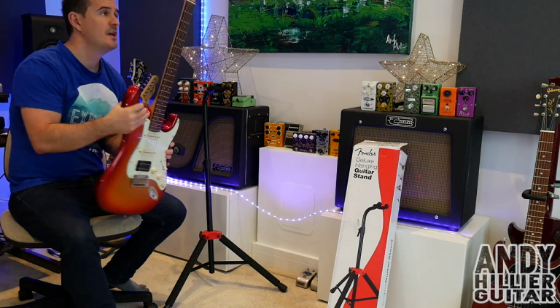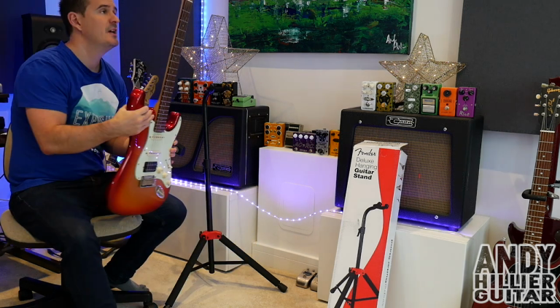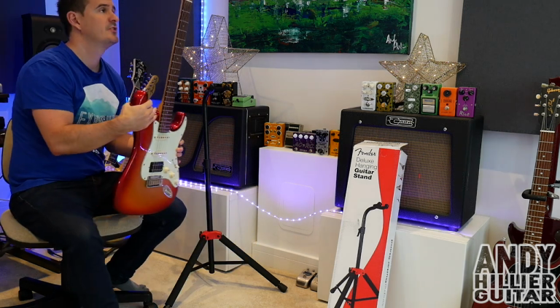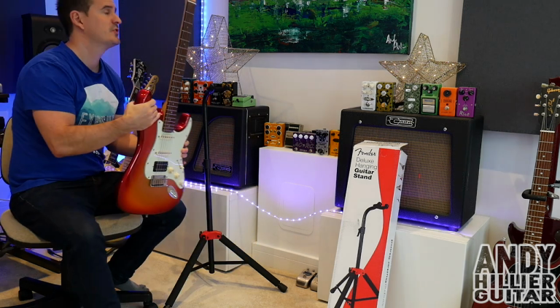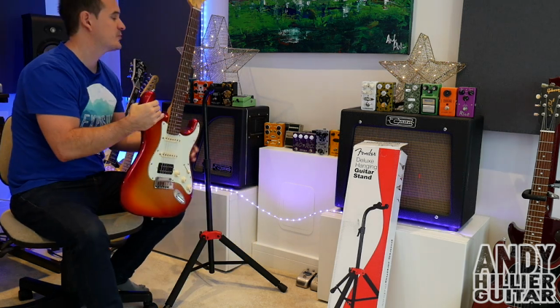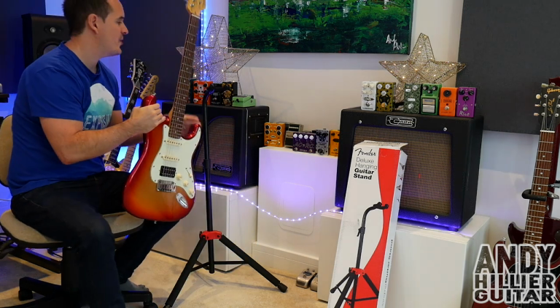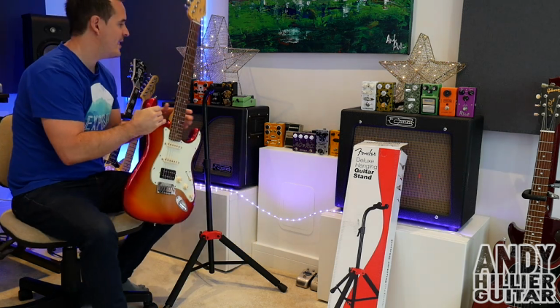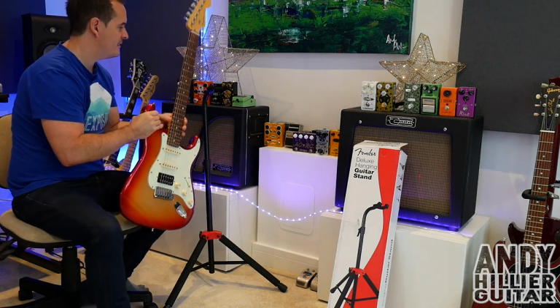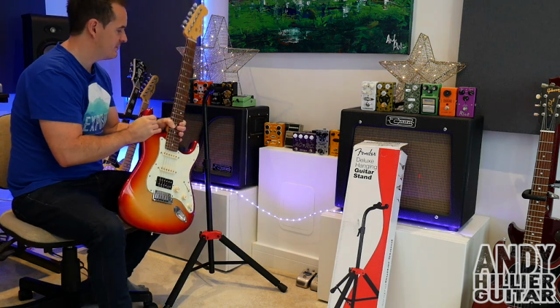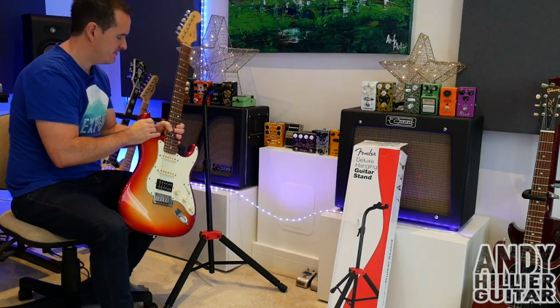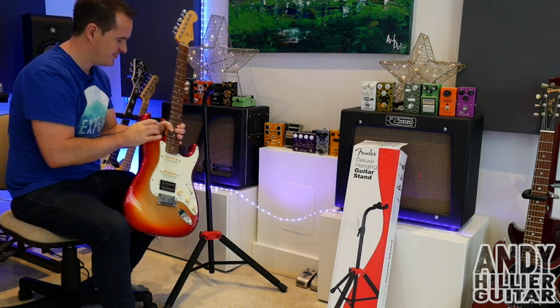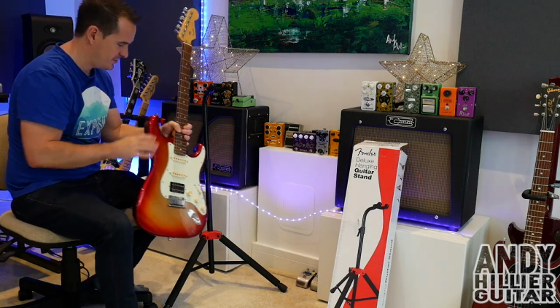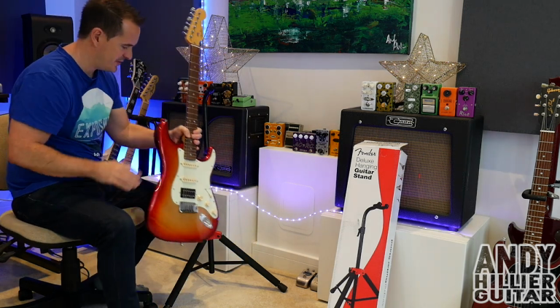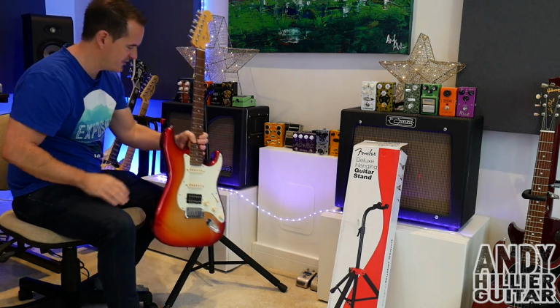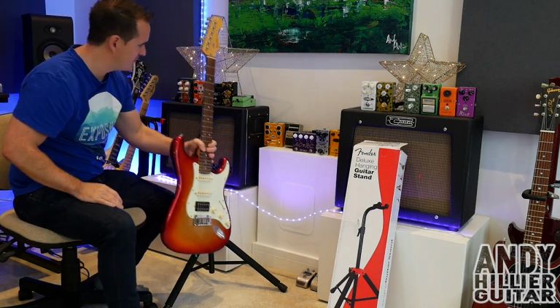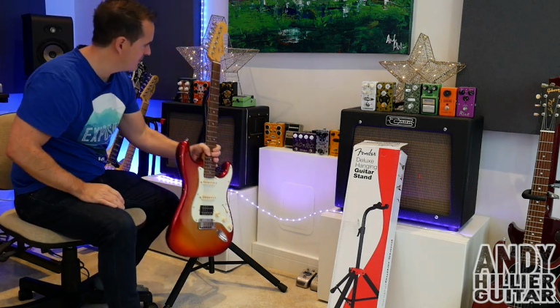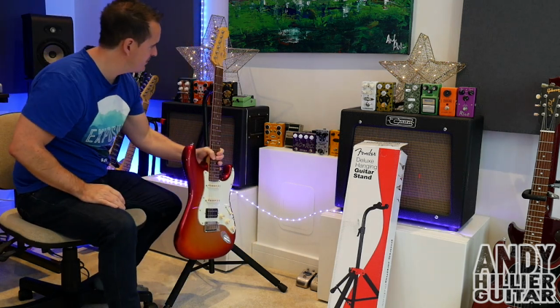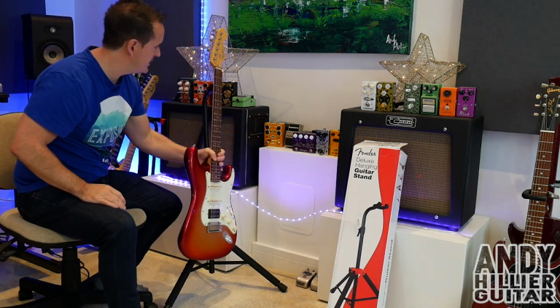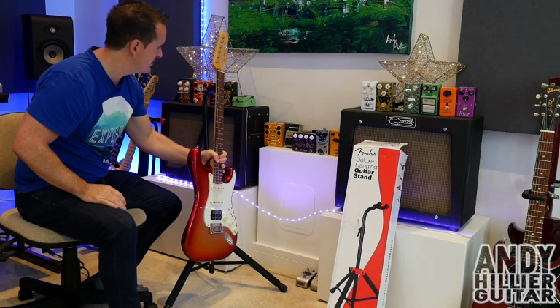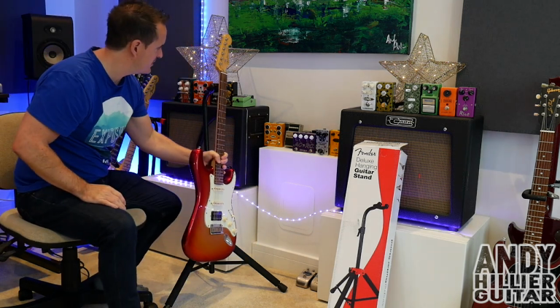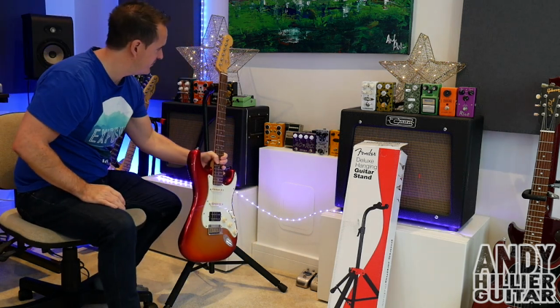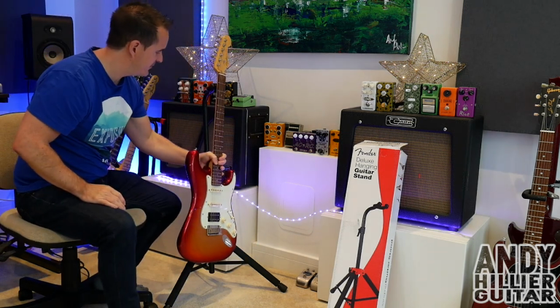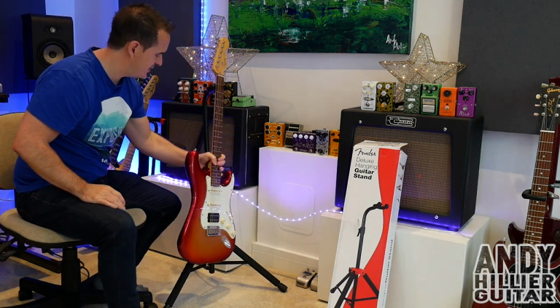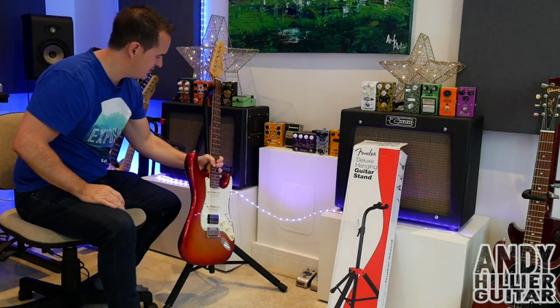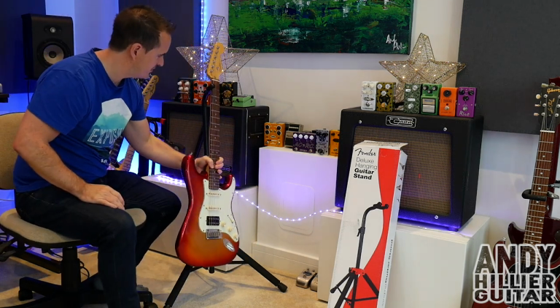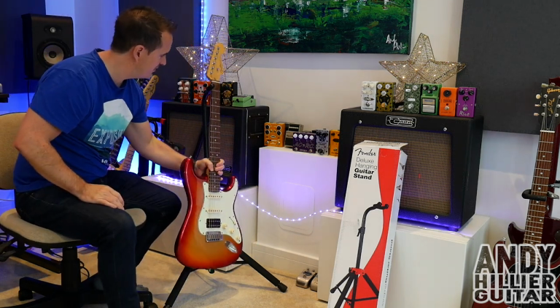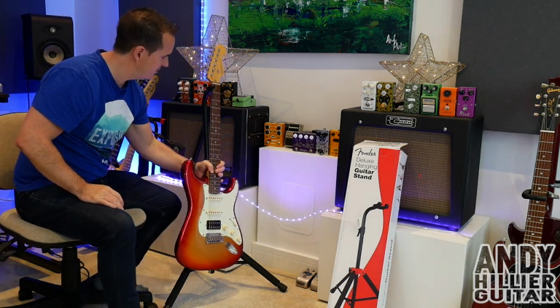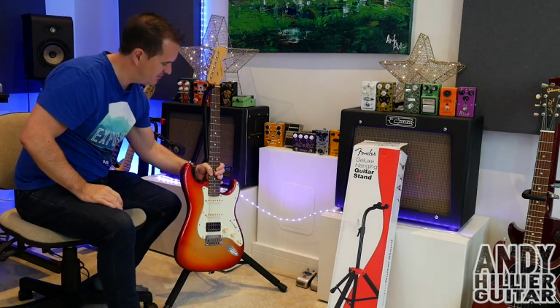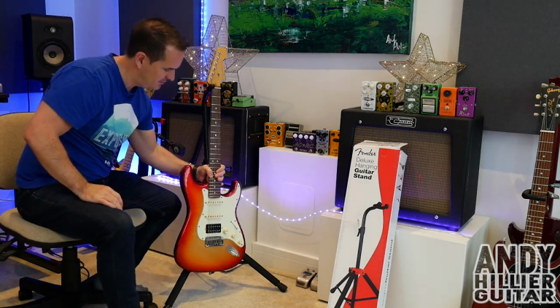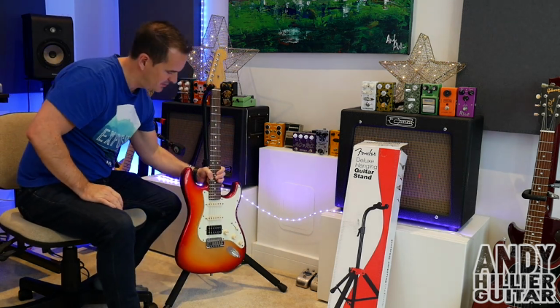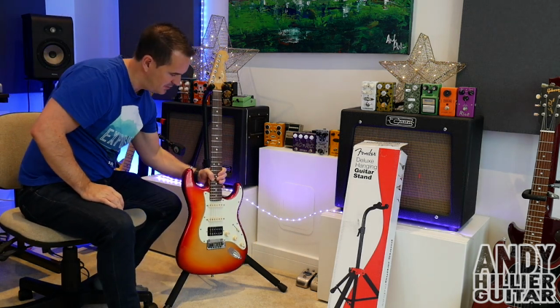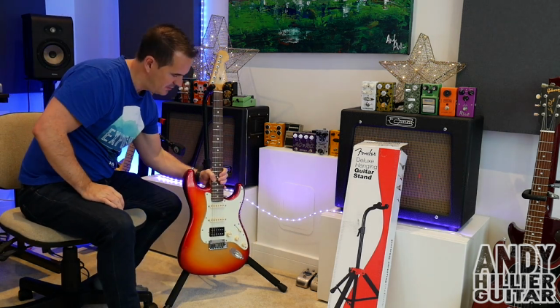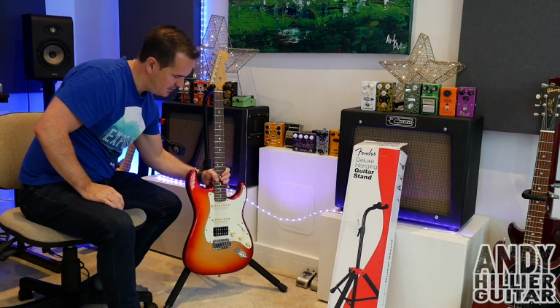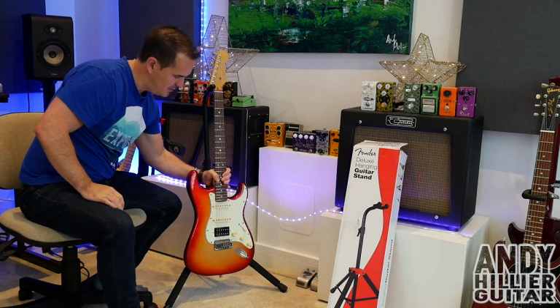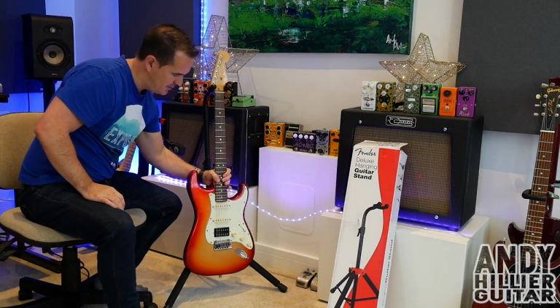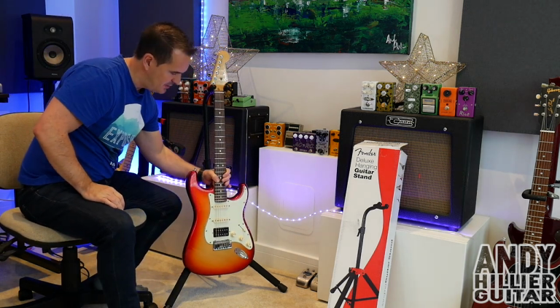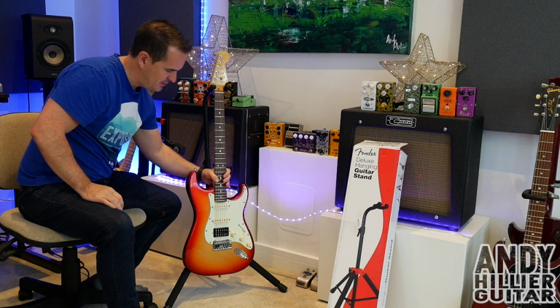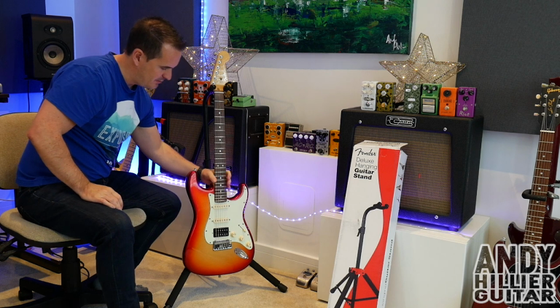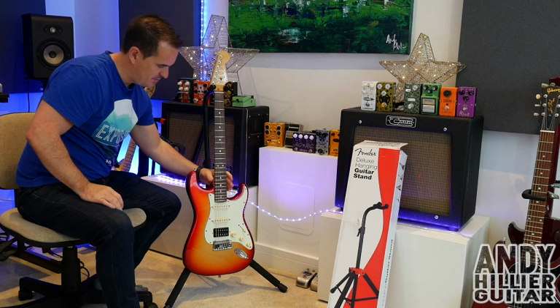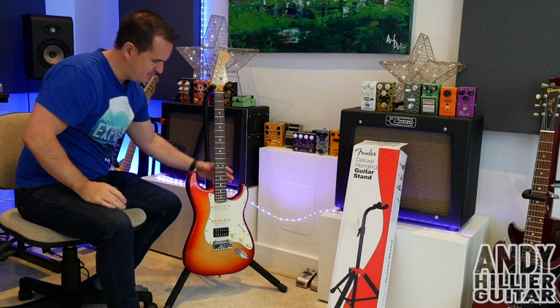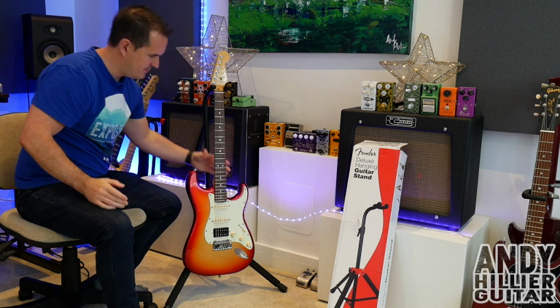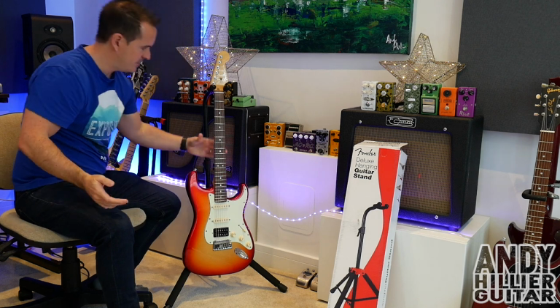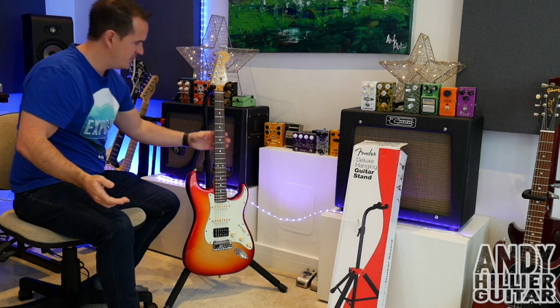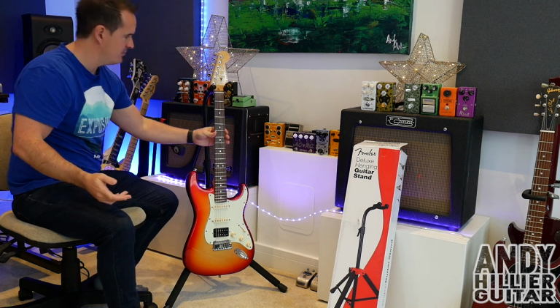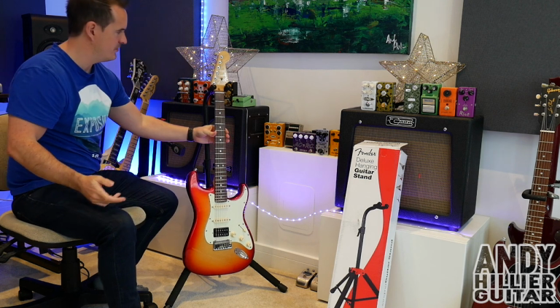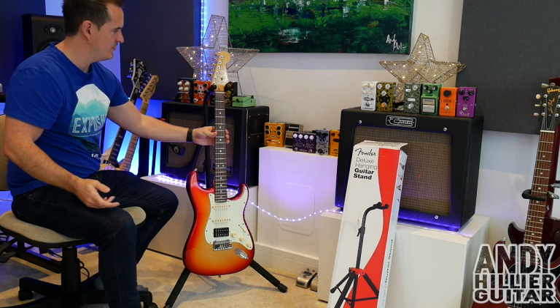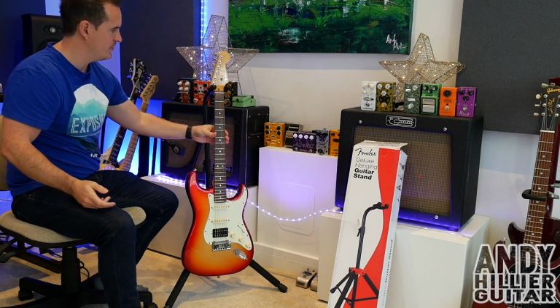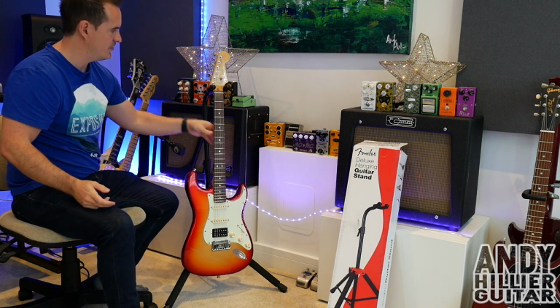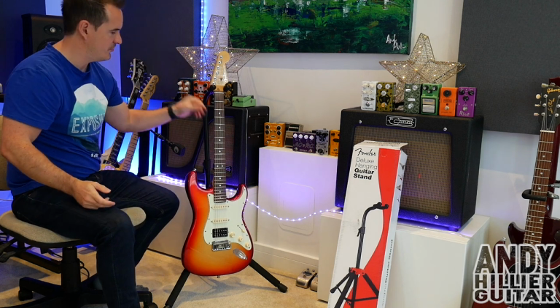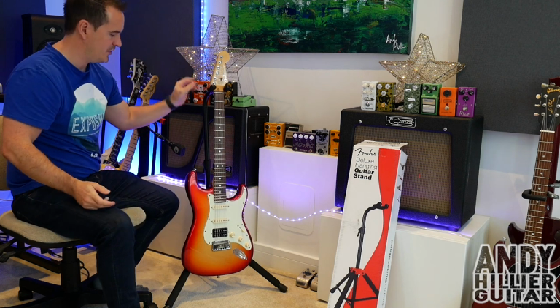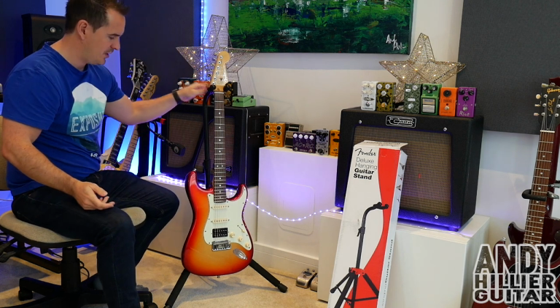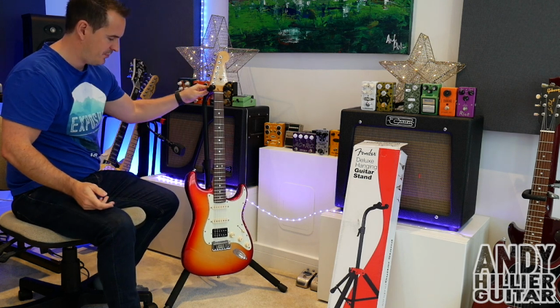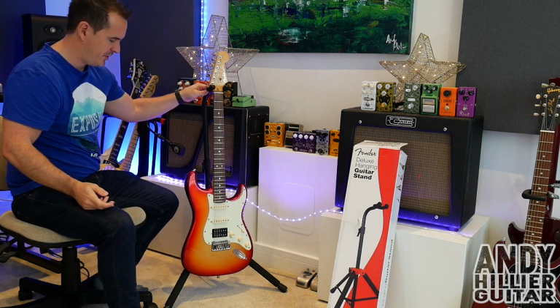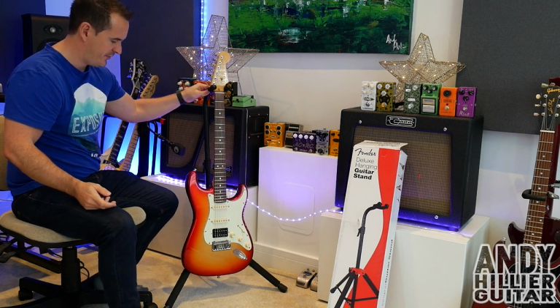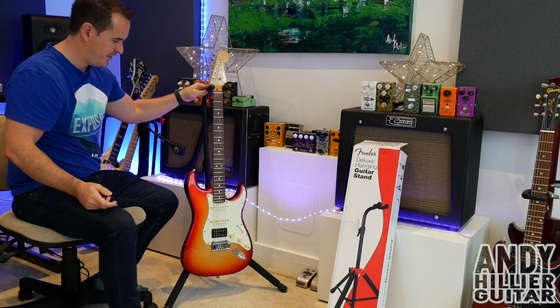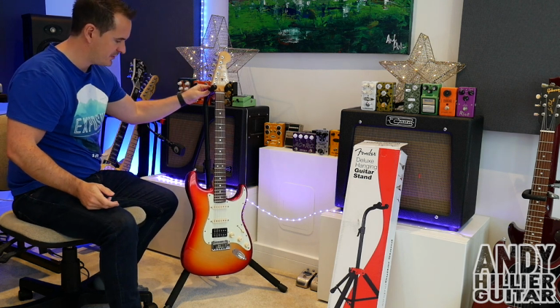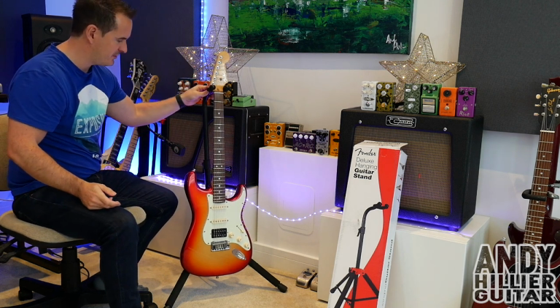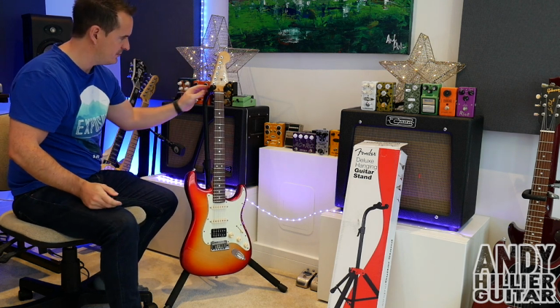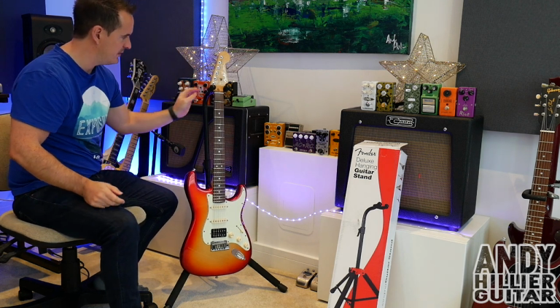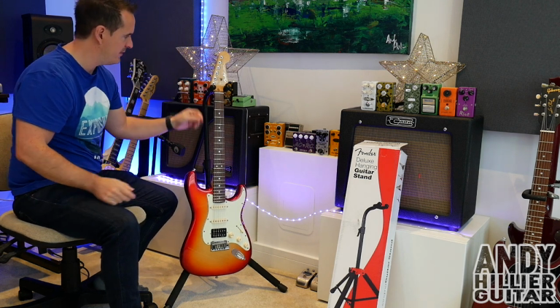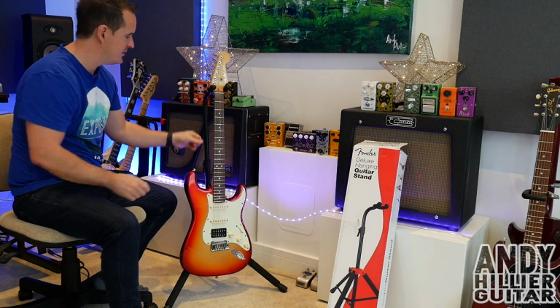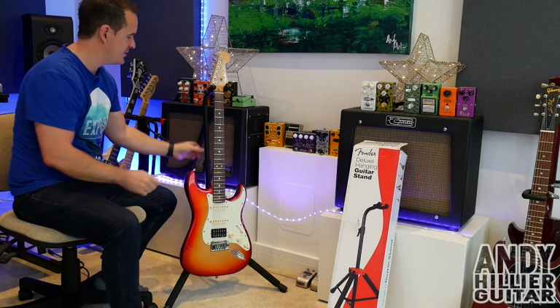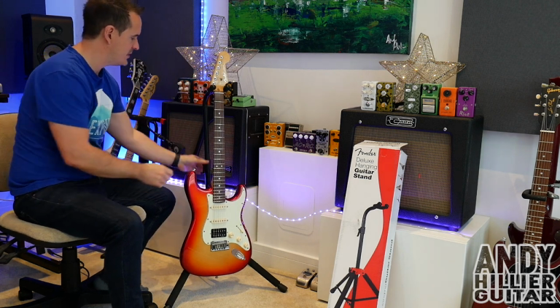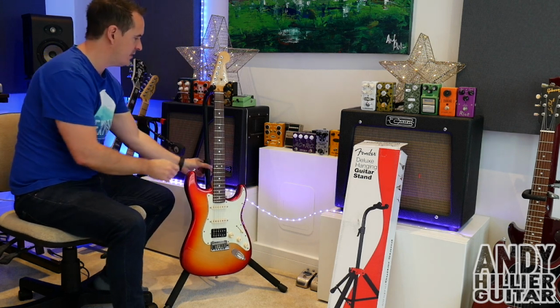Here's a Strat — surely it's got to be designed for this. Yep, perfect. Lovely stuff.